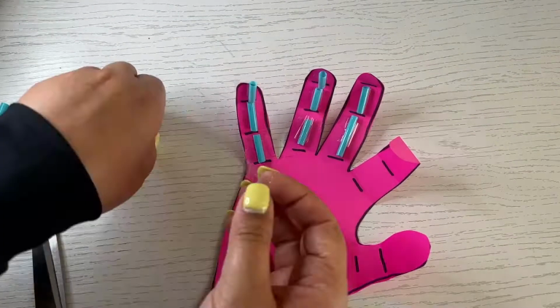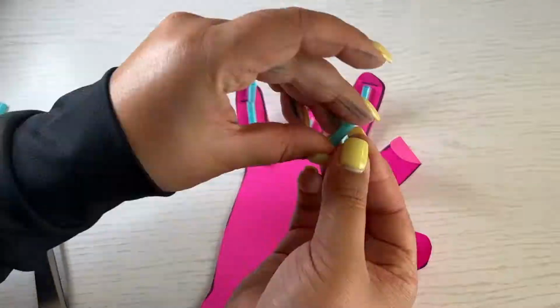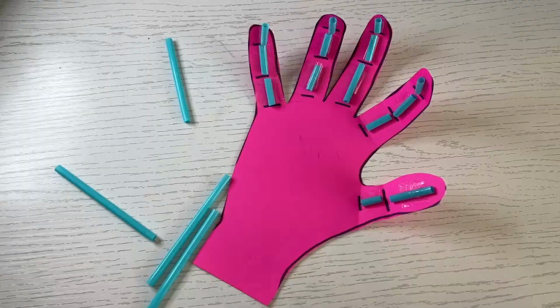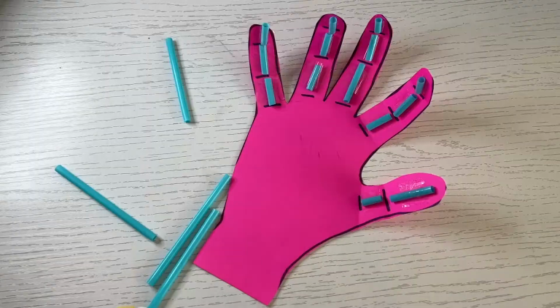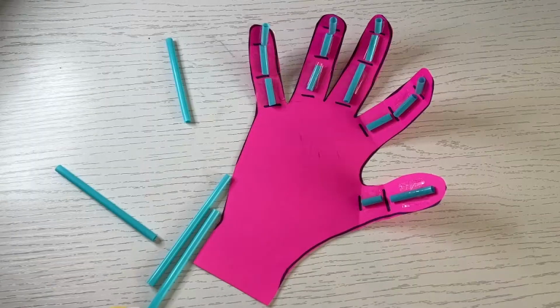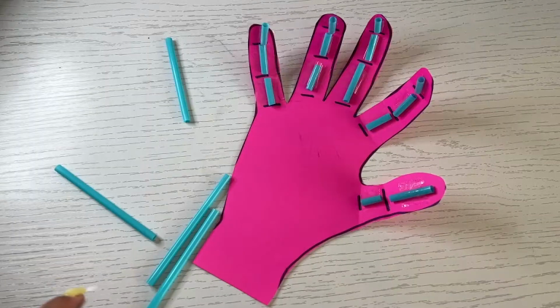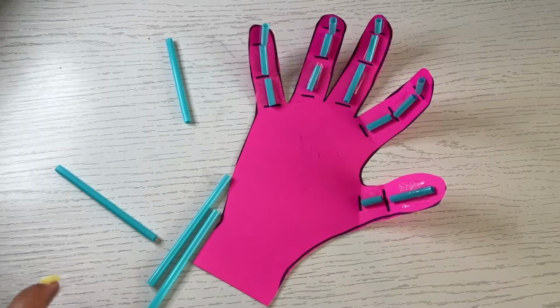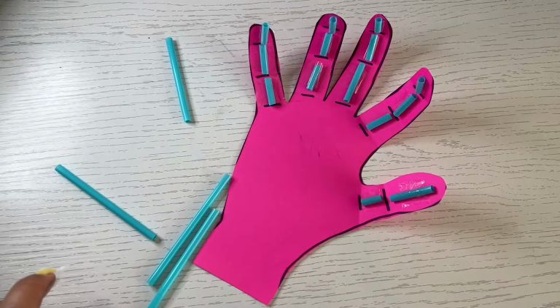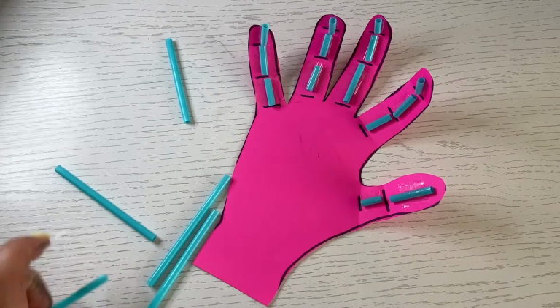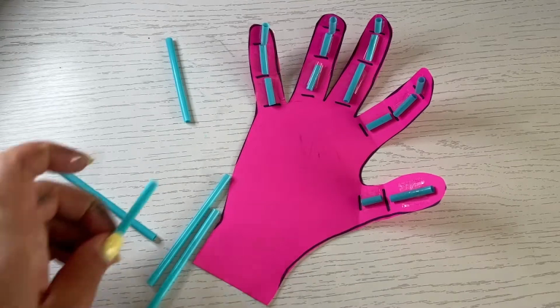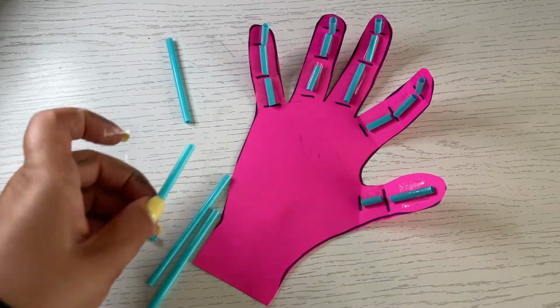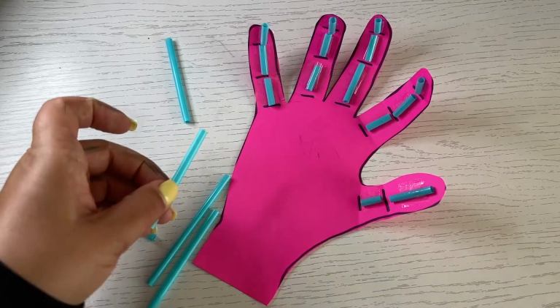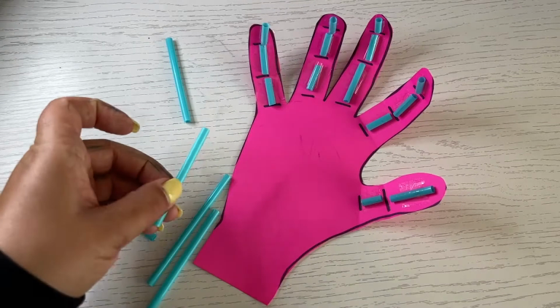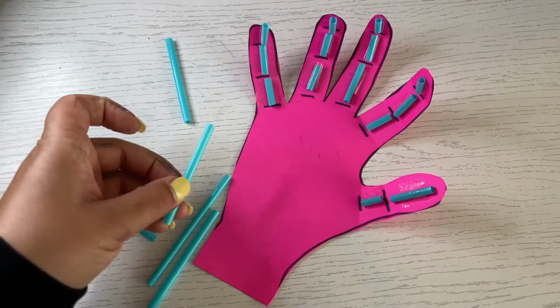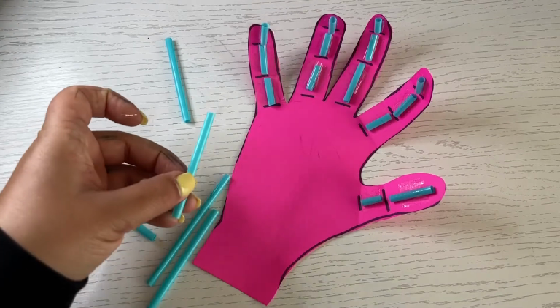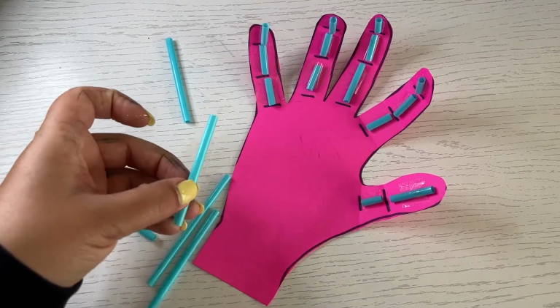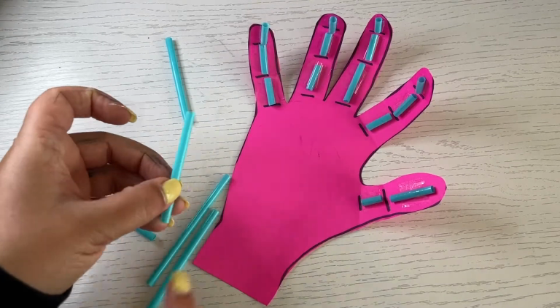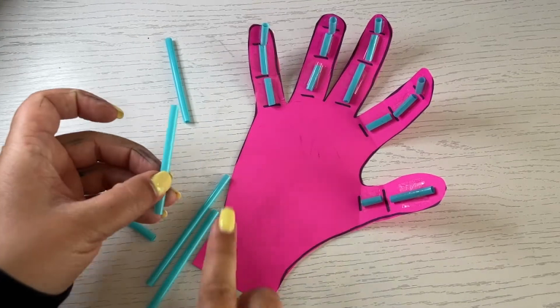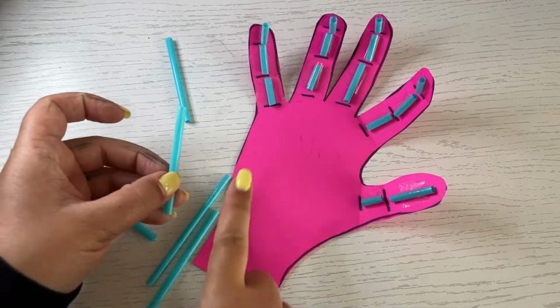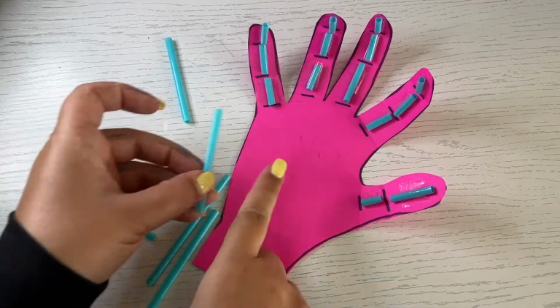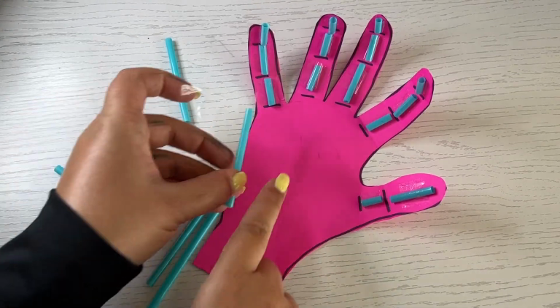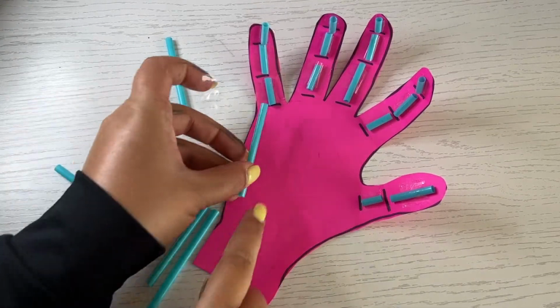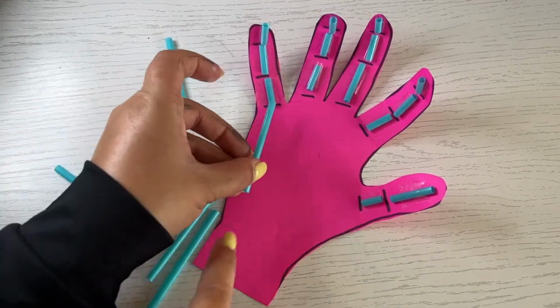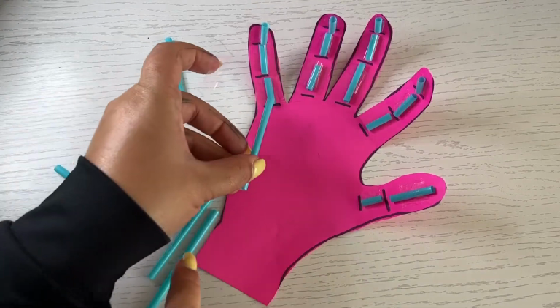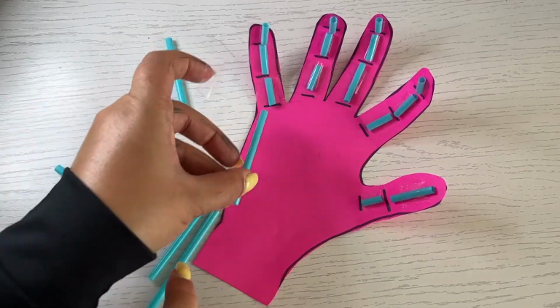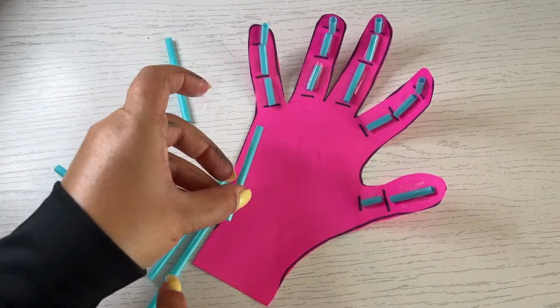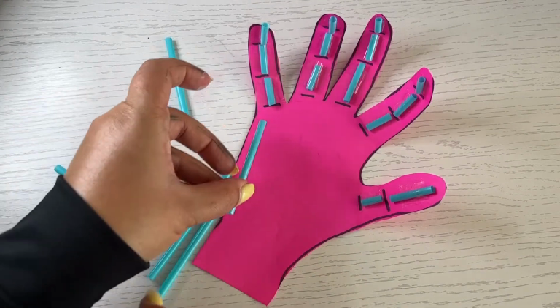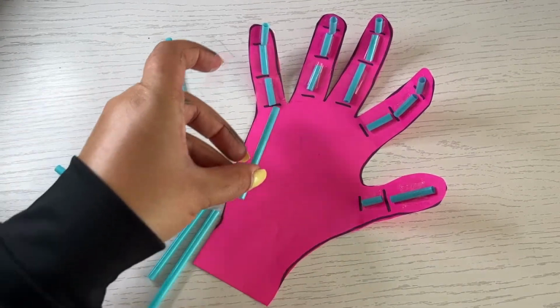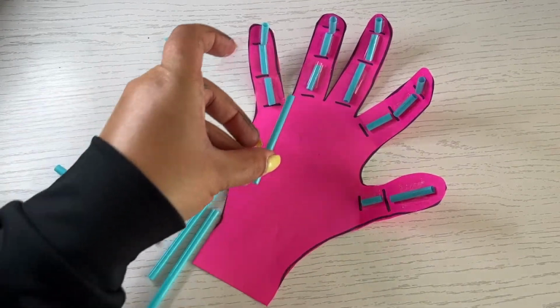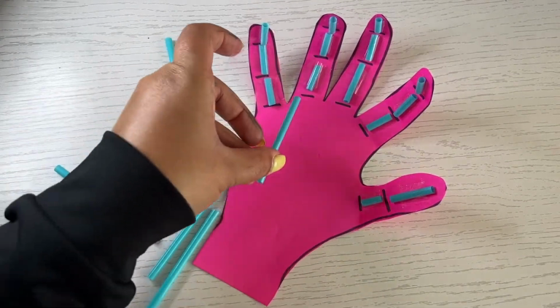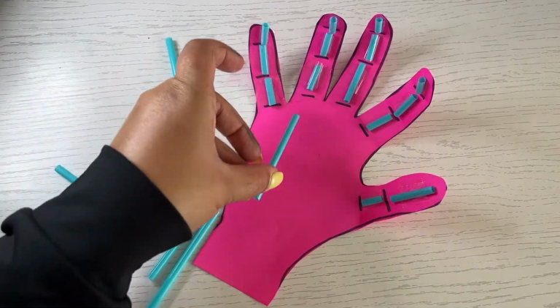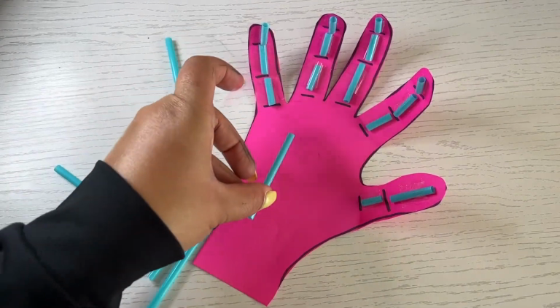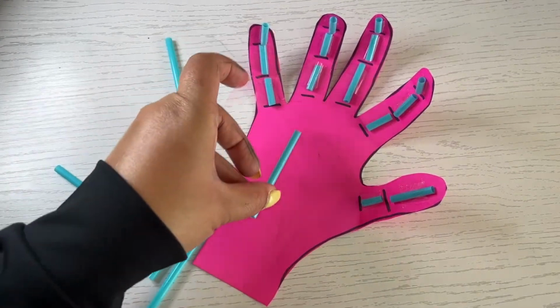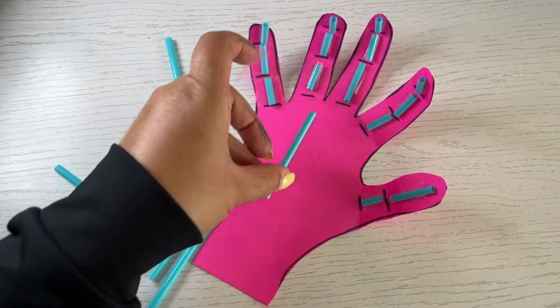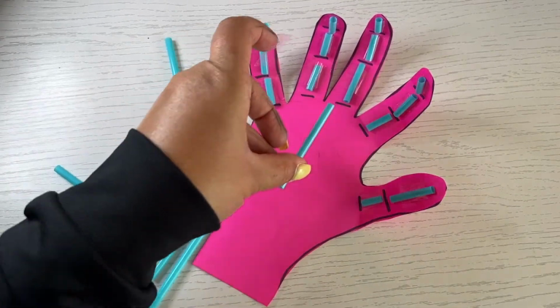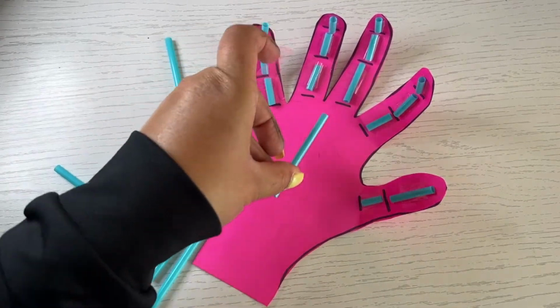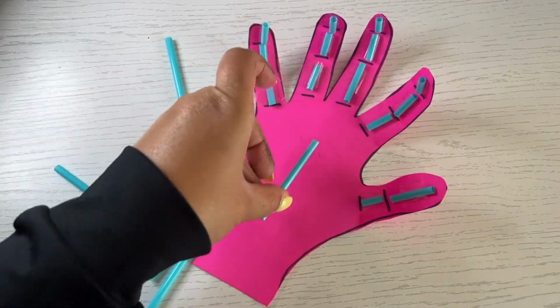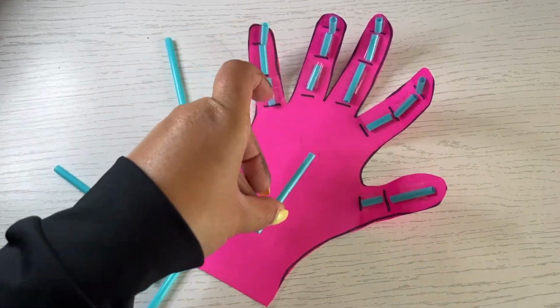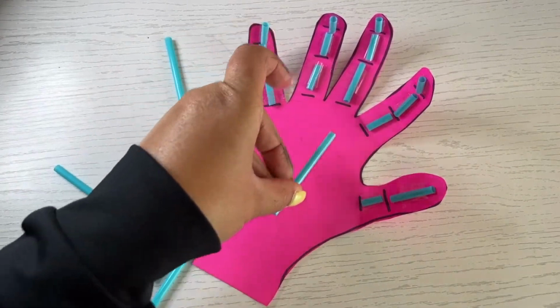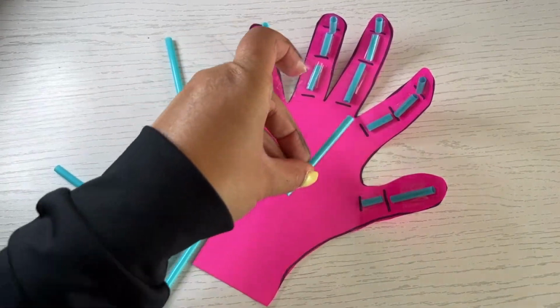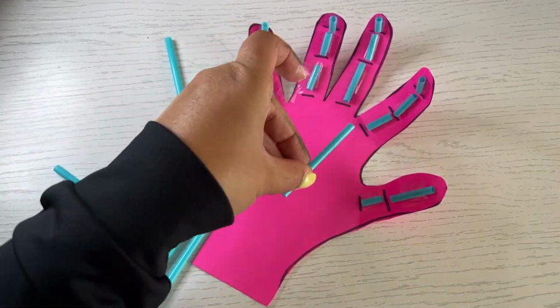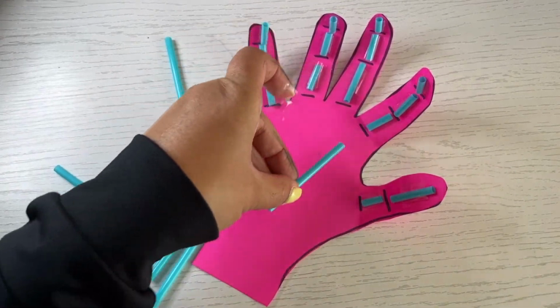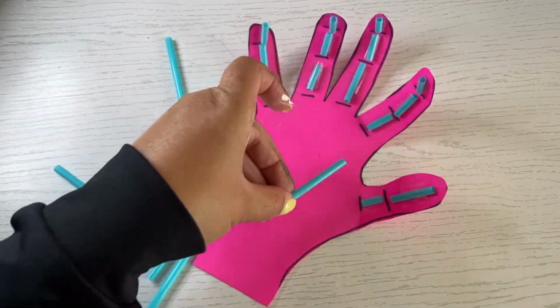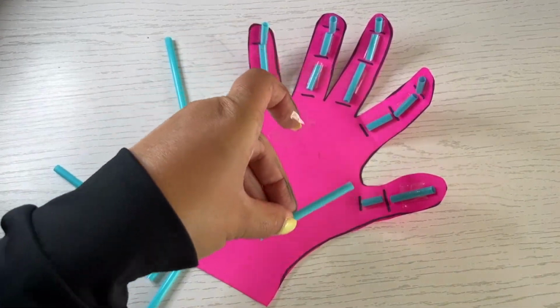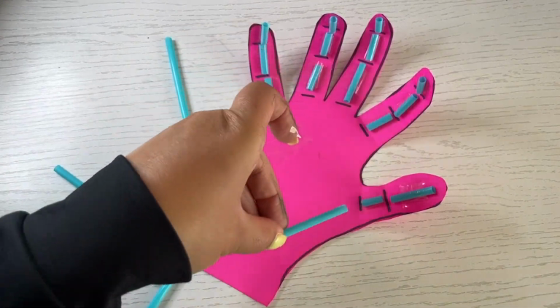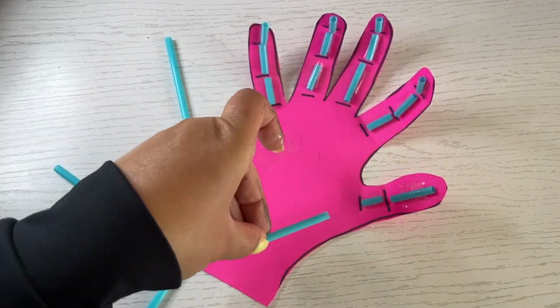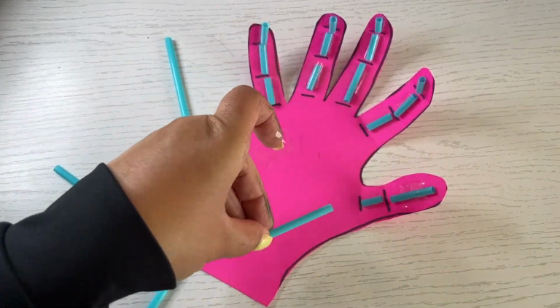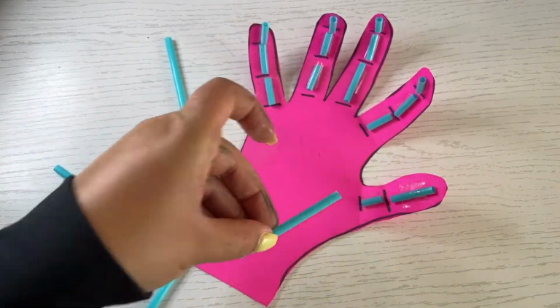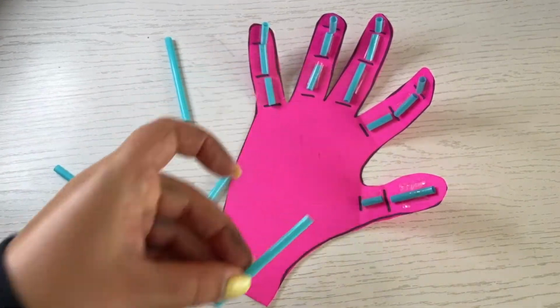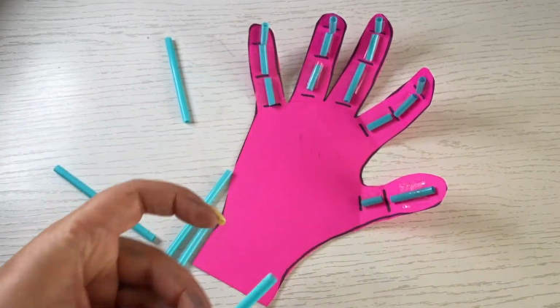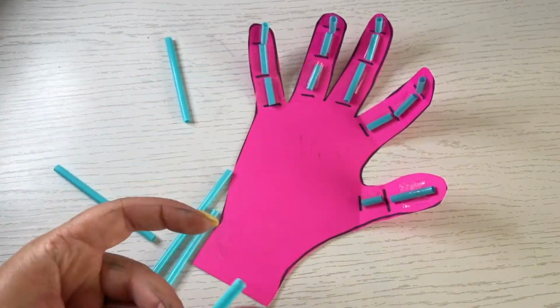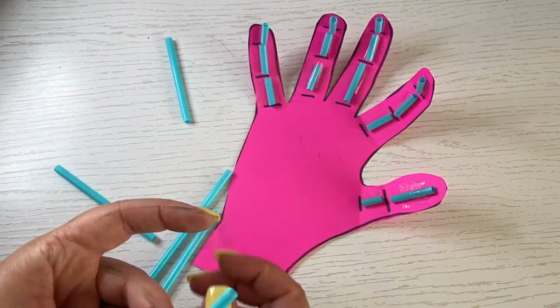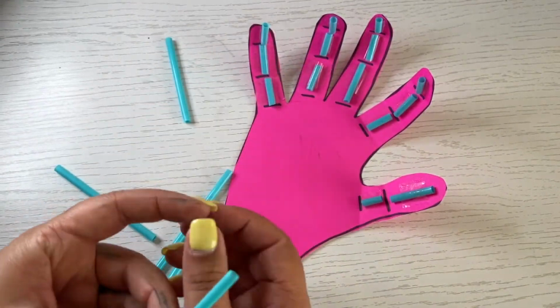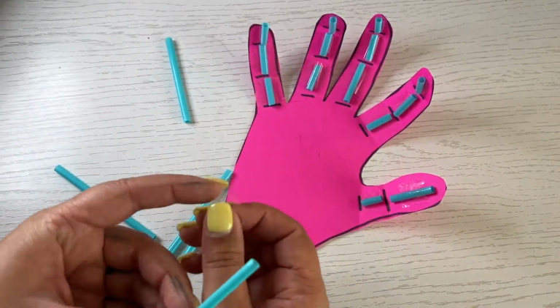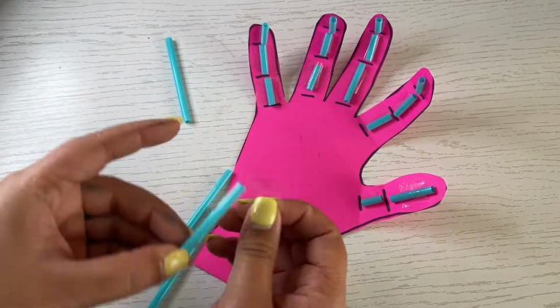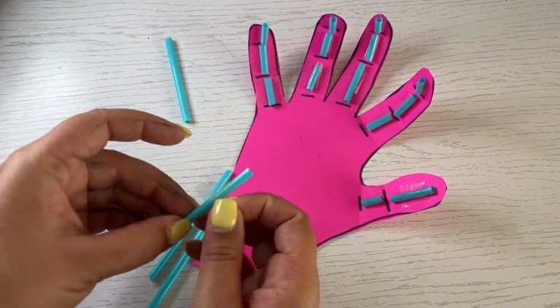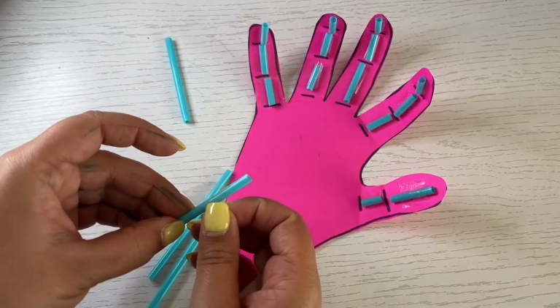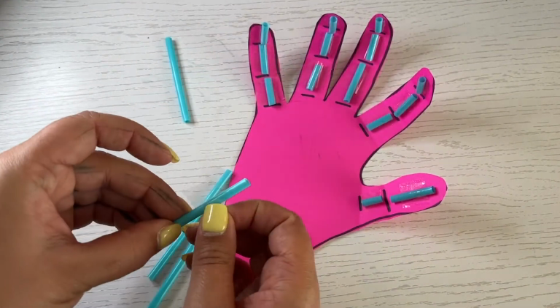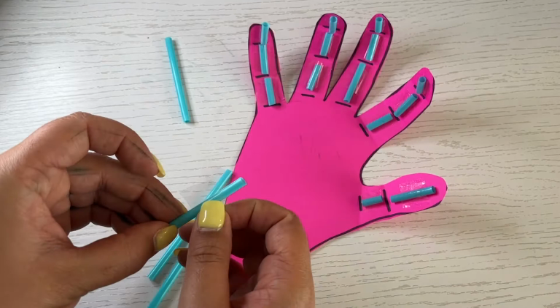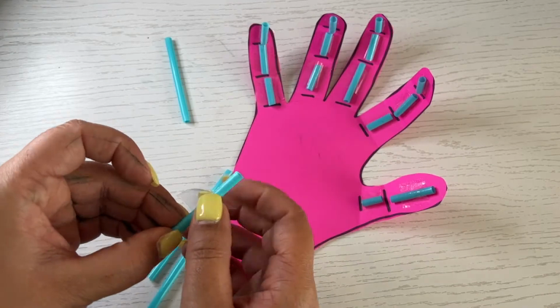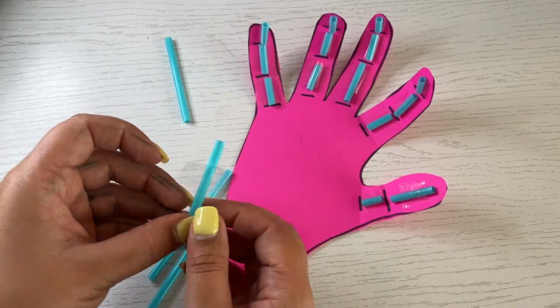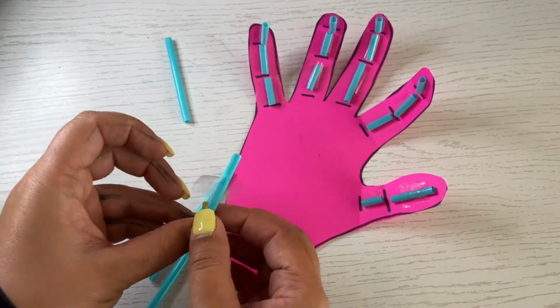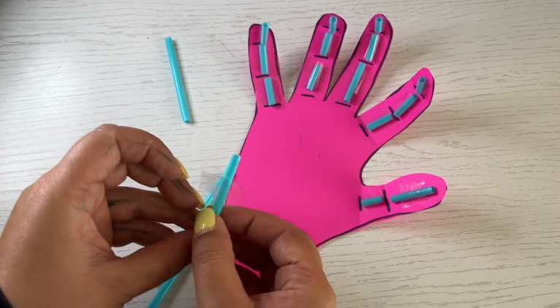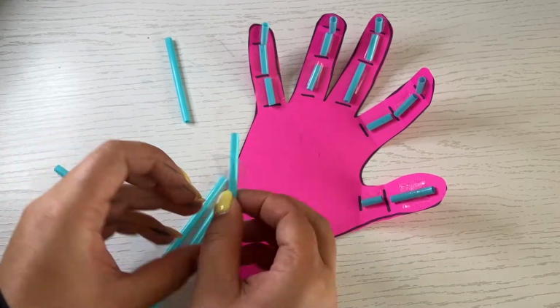Cut and tape five larger straw pieces on the hand under each finger, above the wrist.